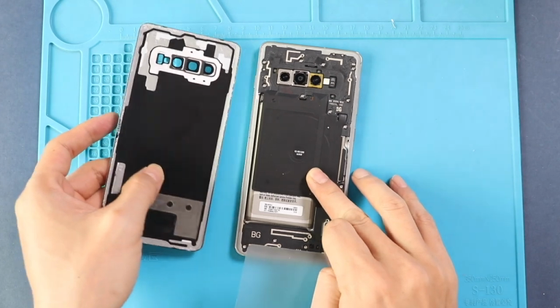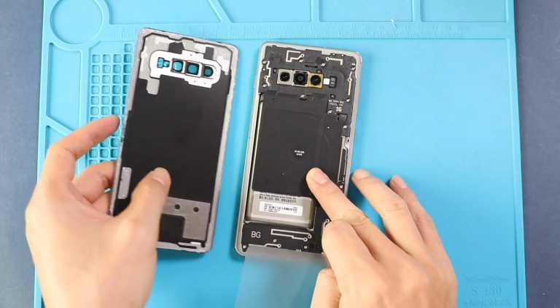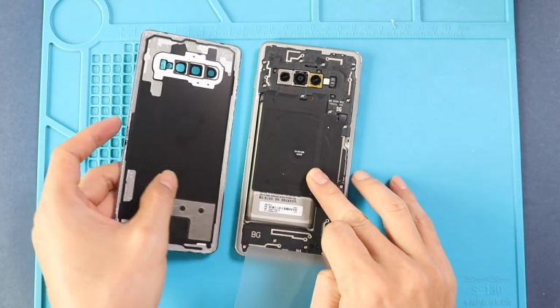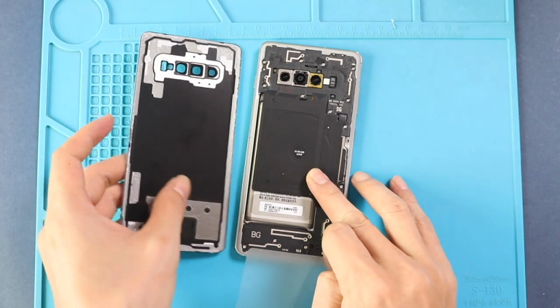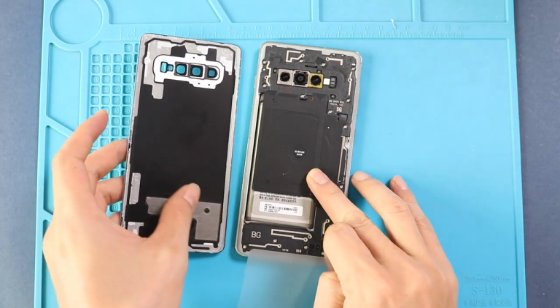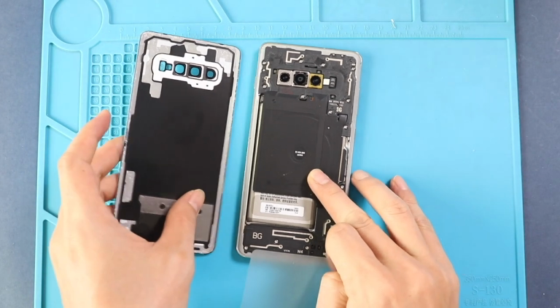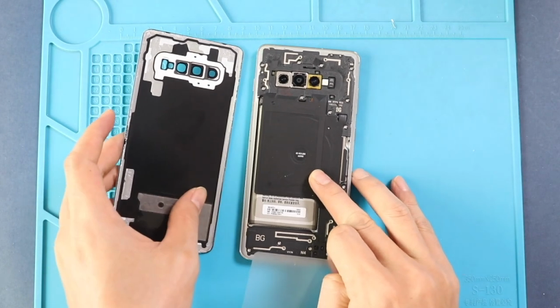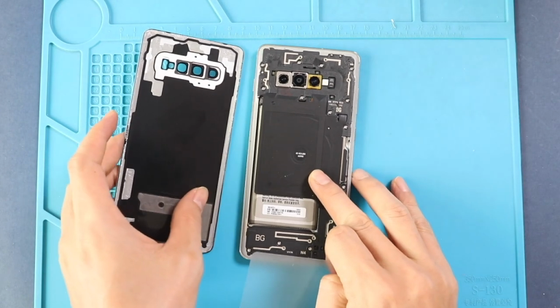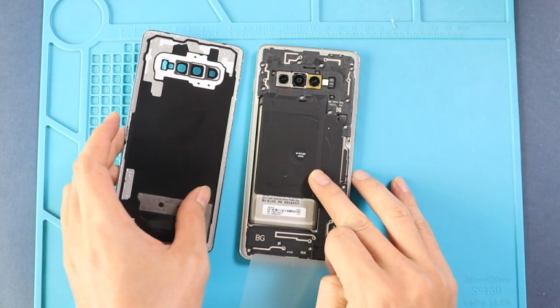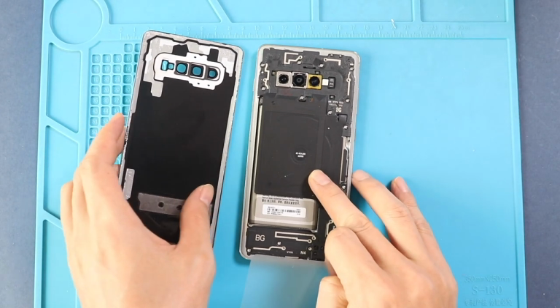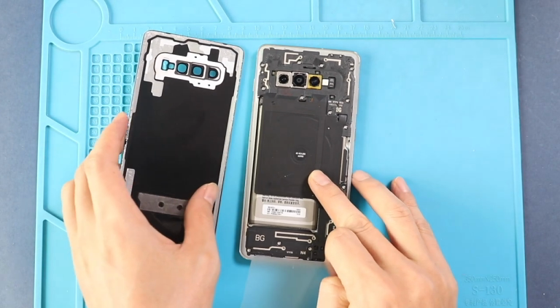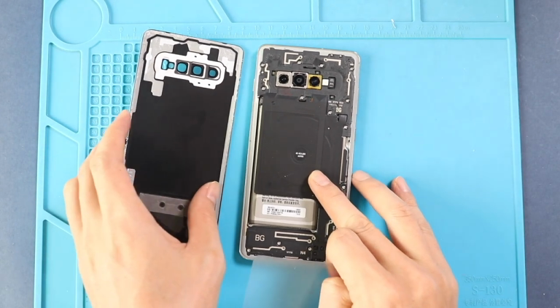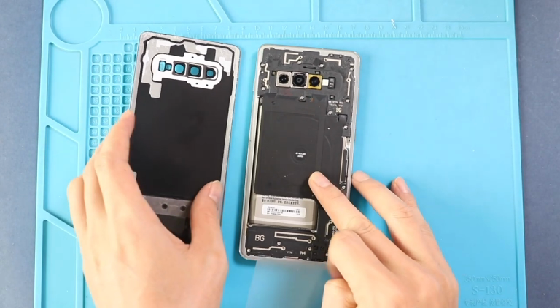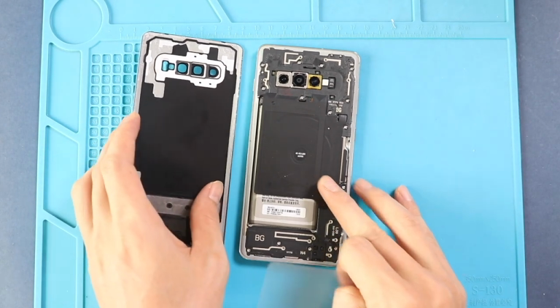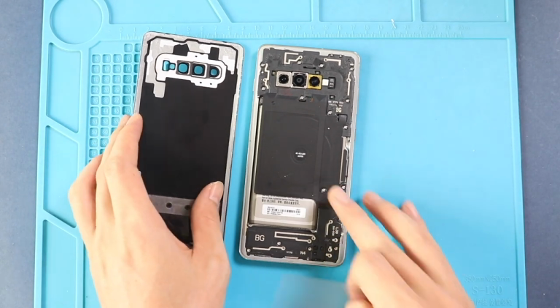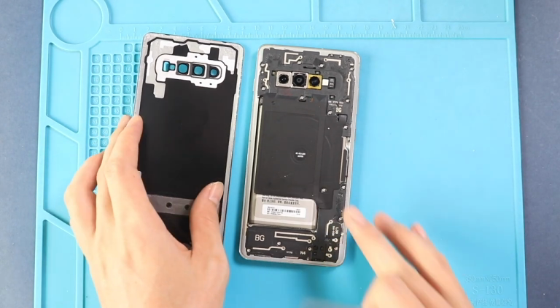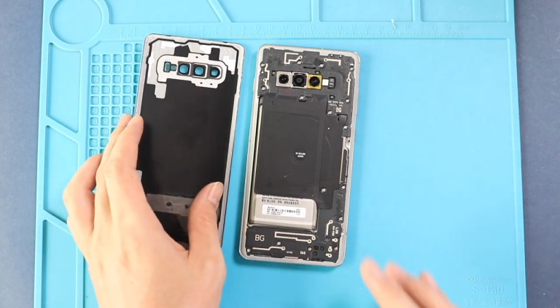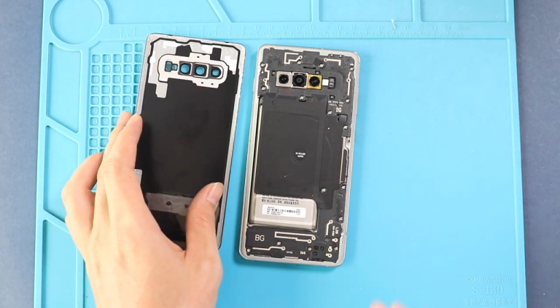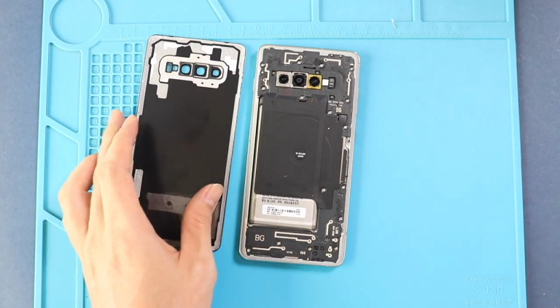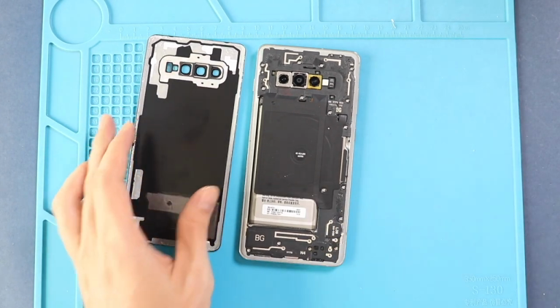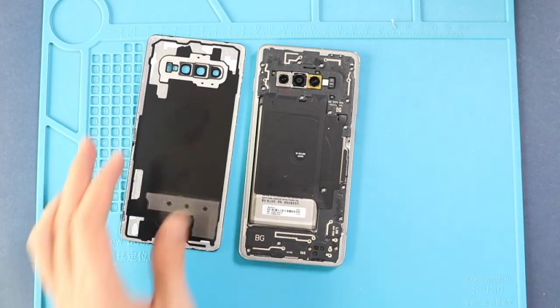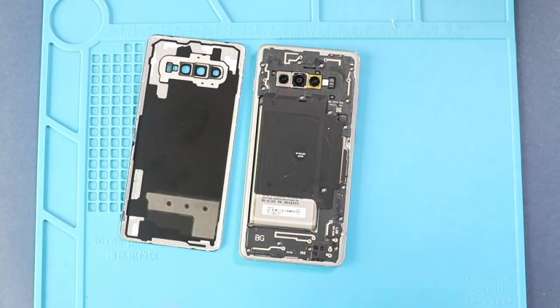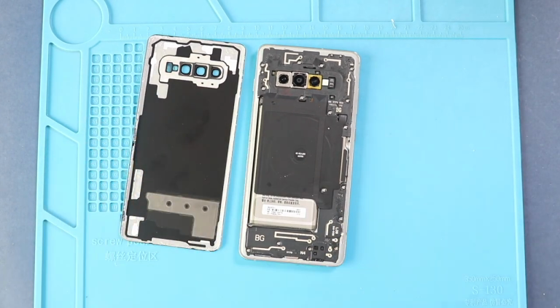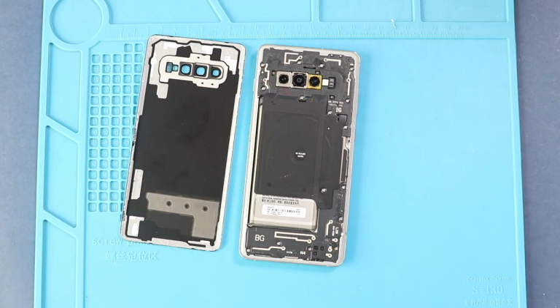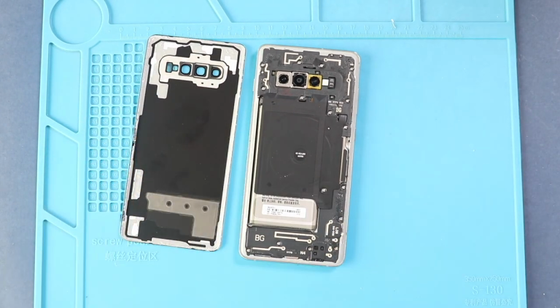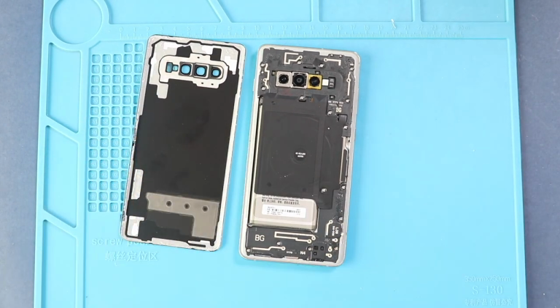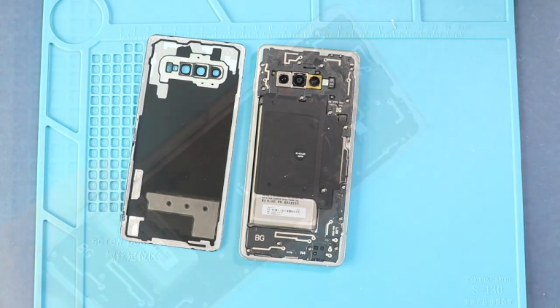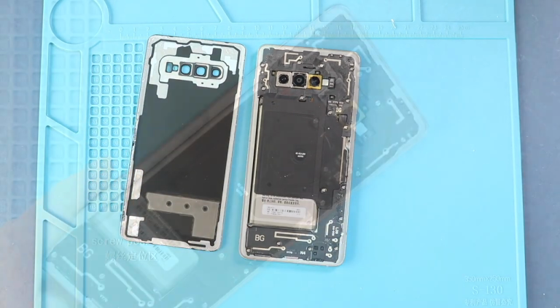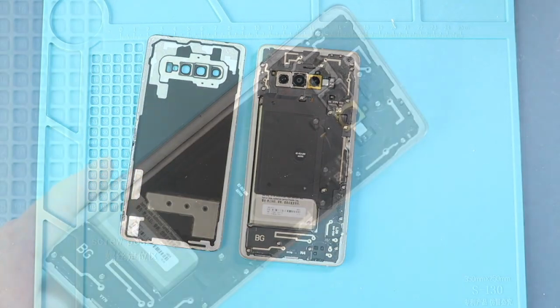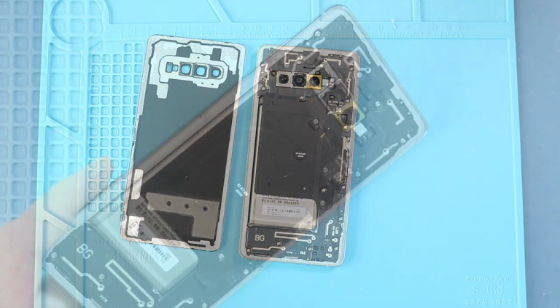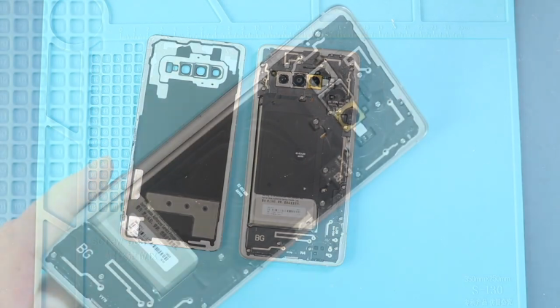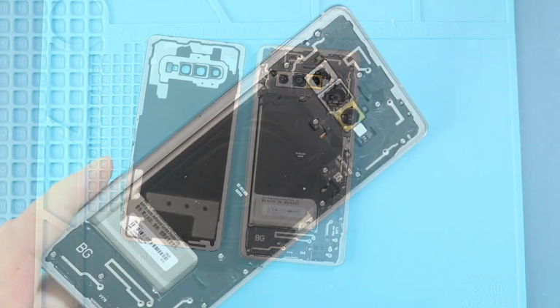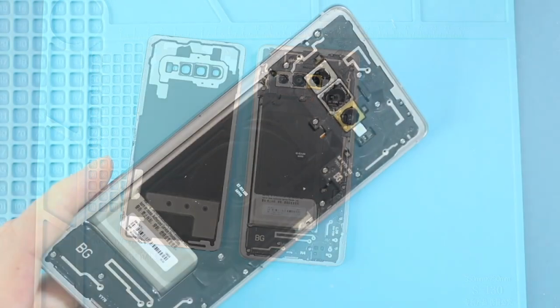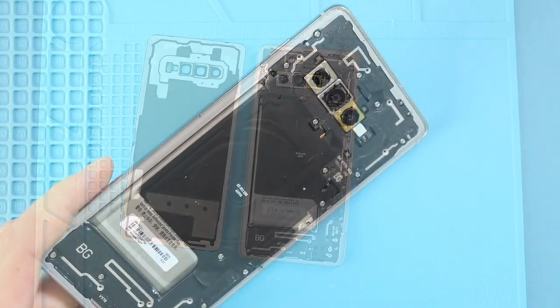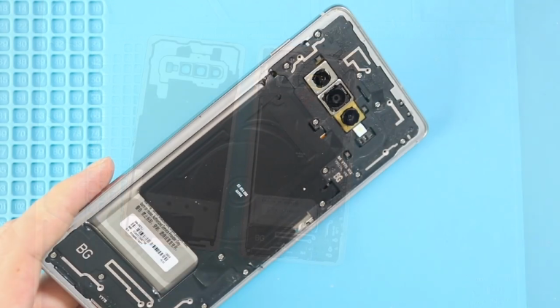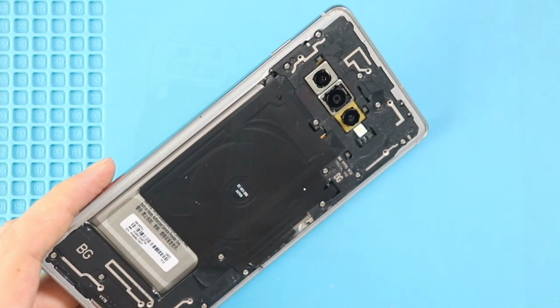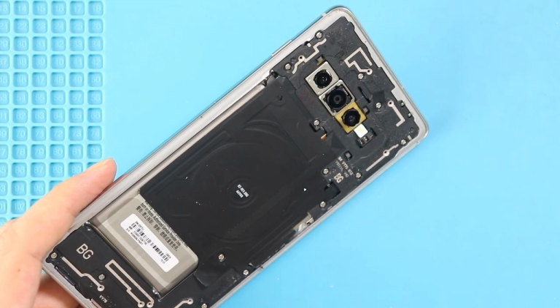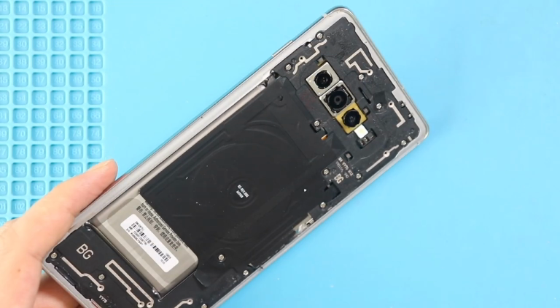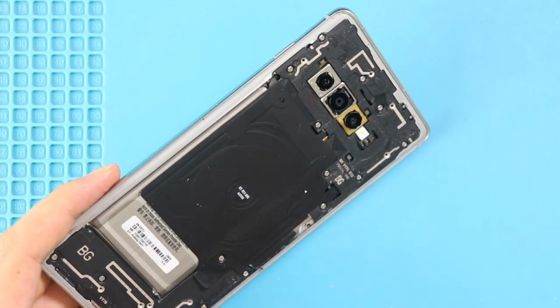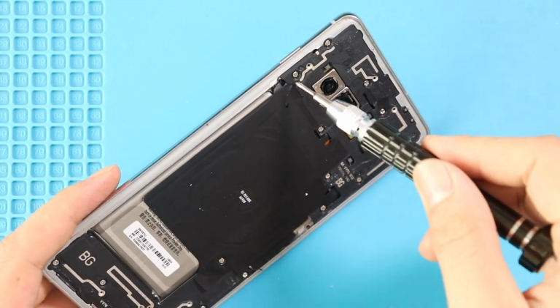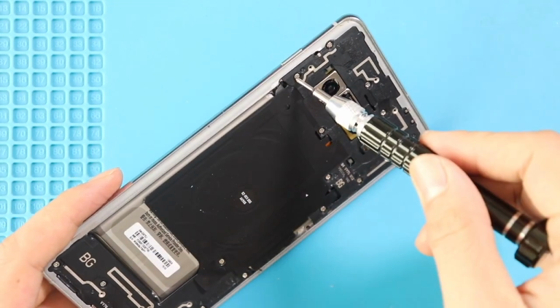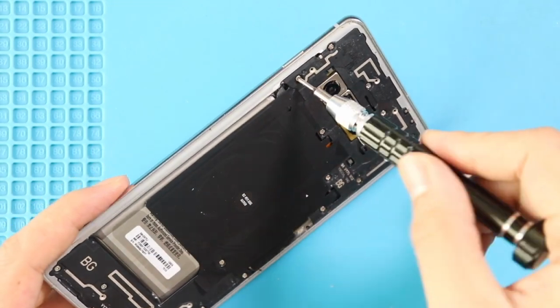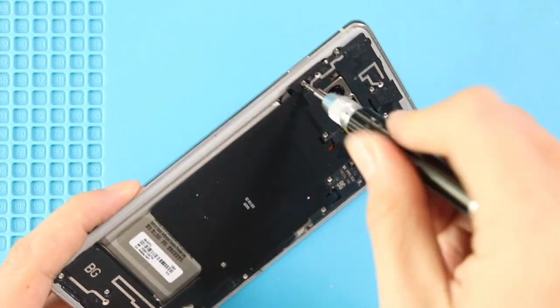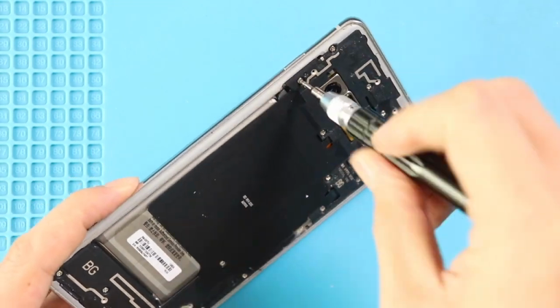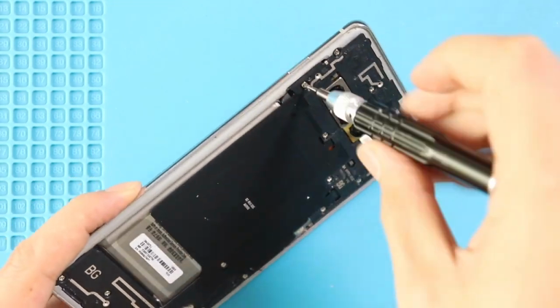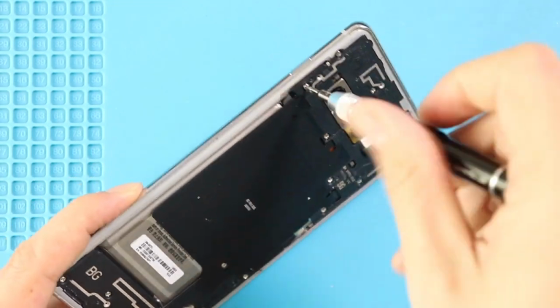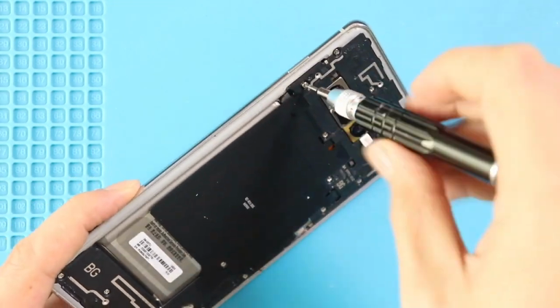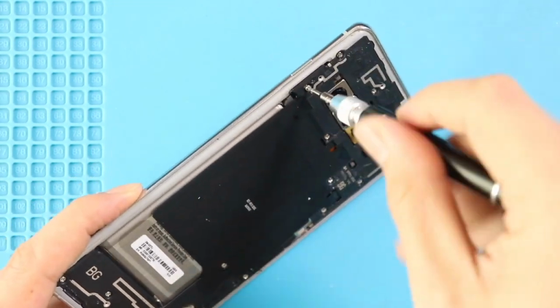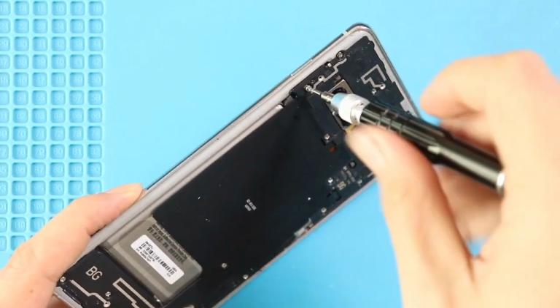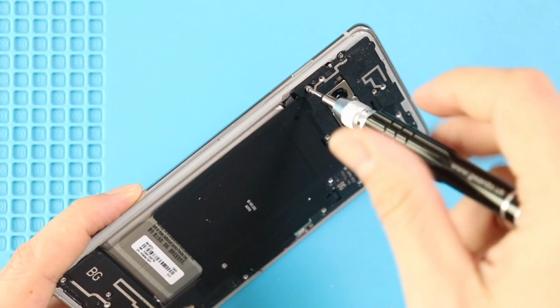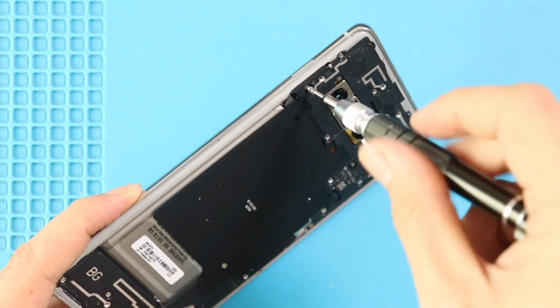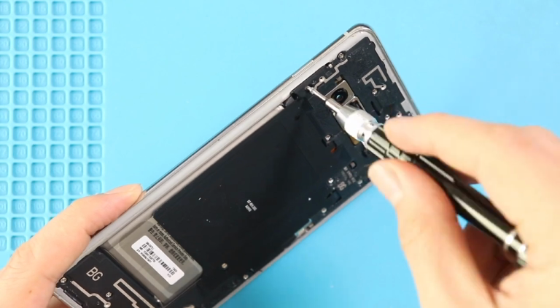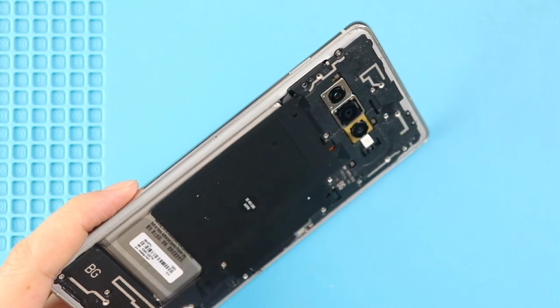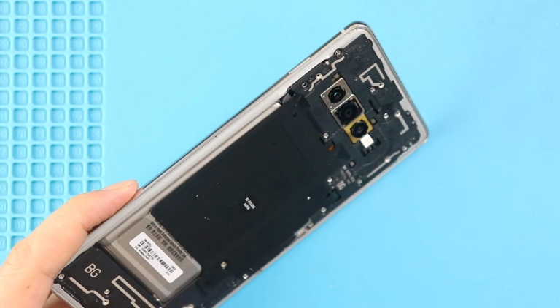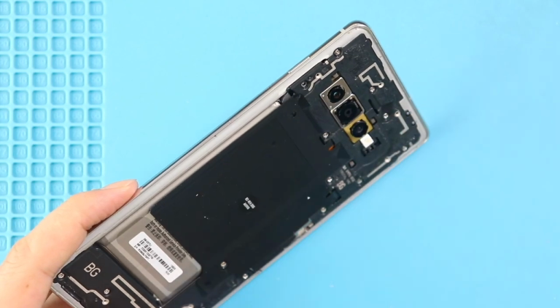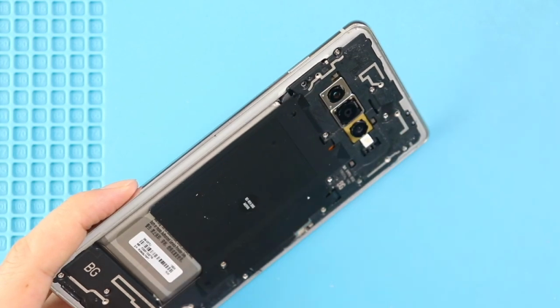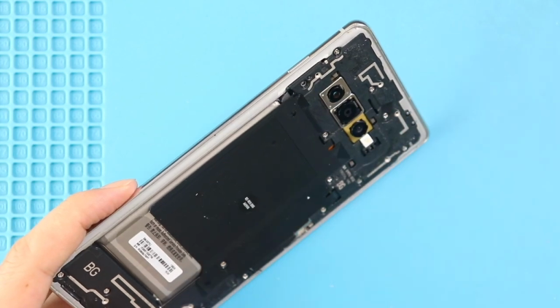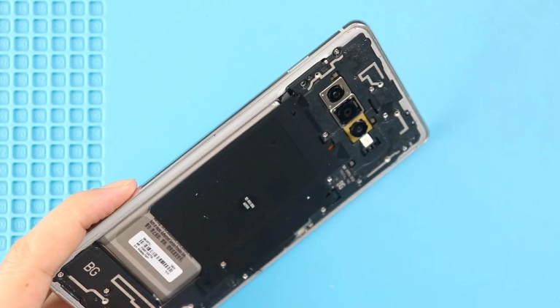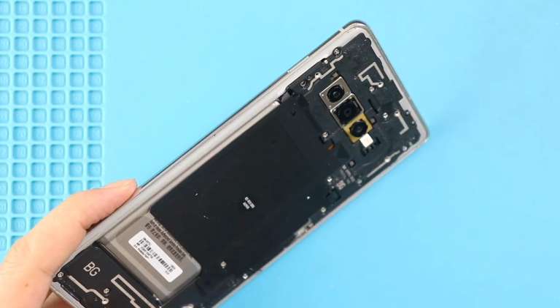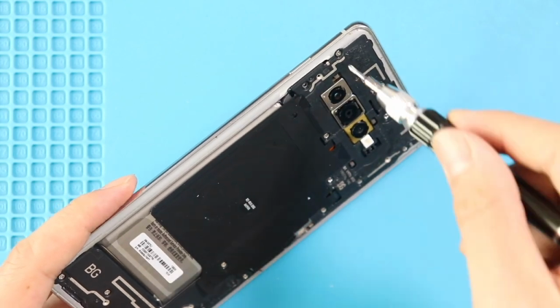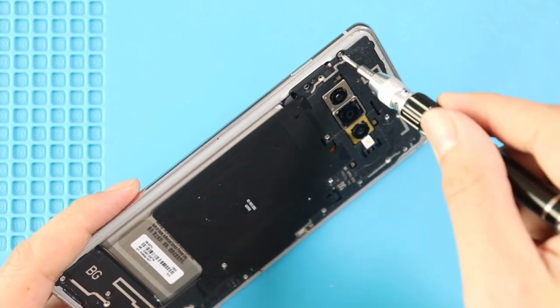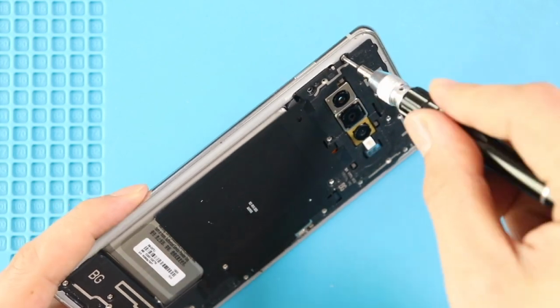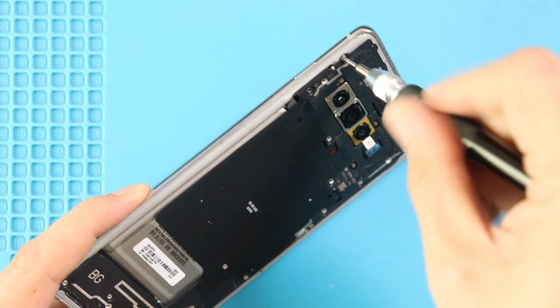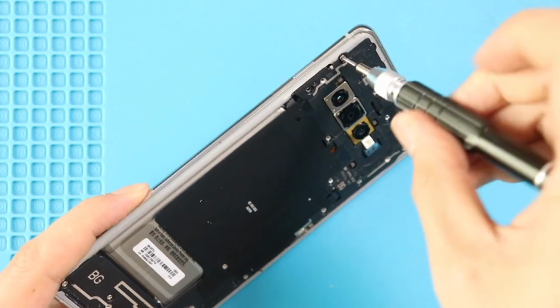Take out the back cover and then take out the board frame with the wireless coil by undoing nine screws, and also unplug the battery connector.